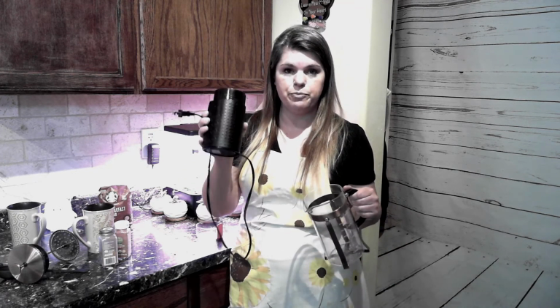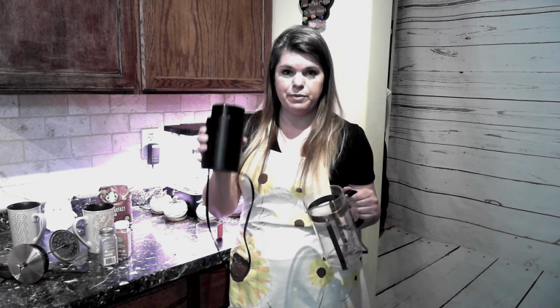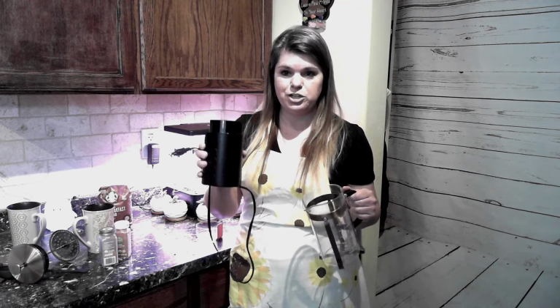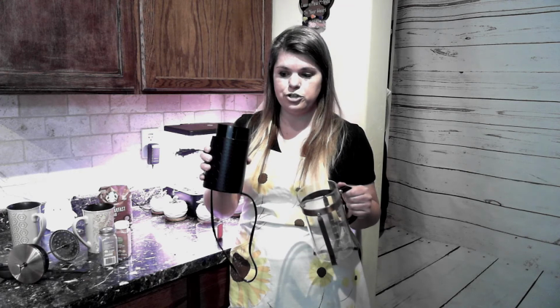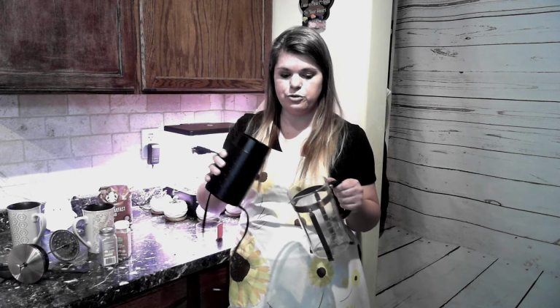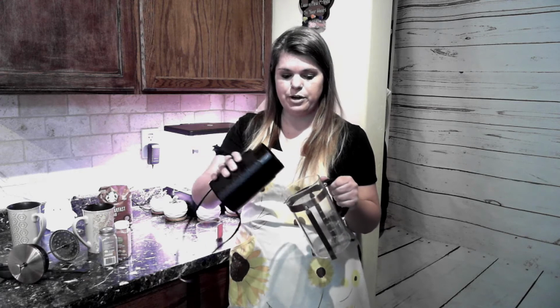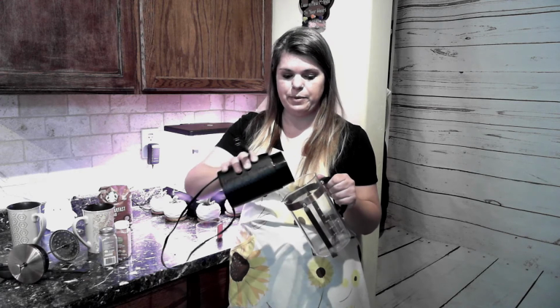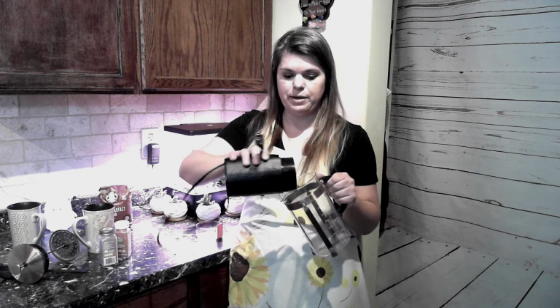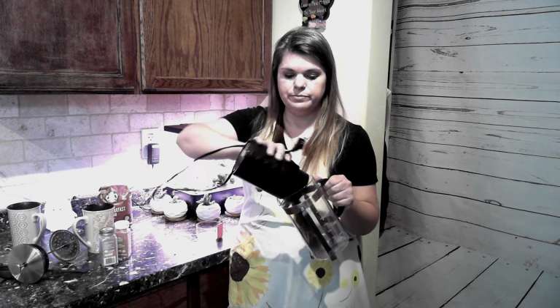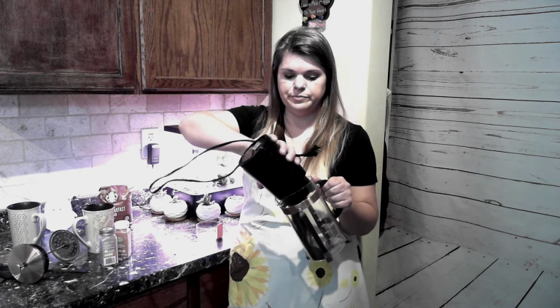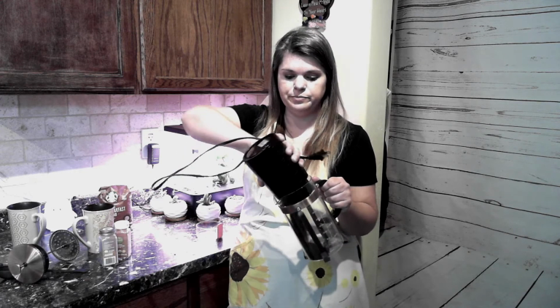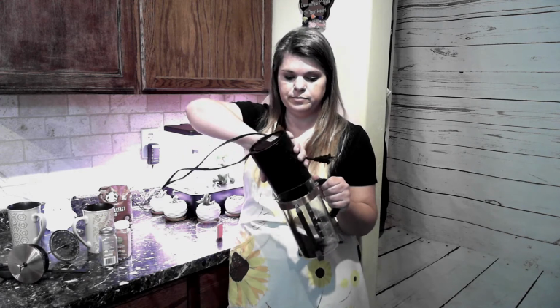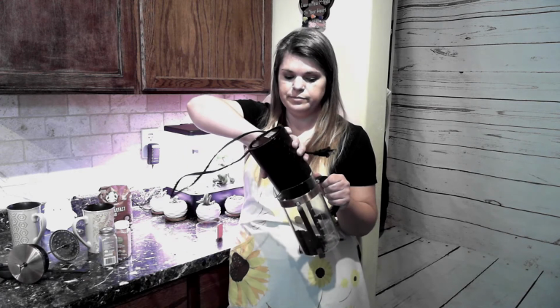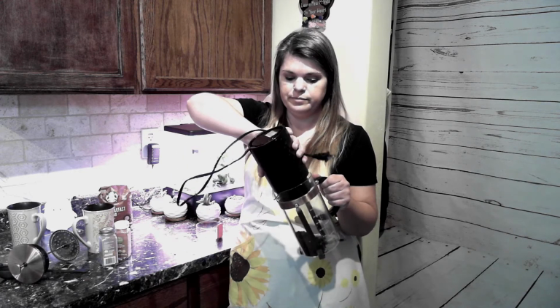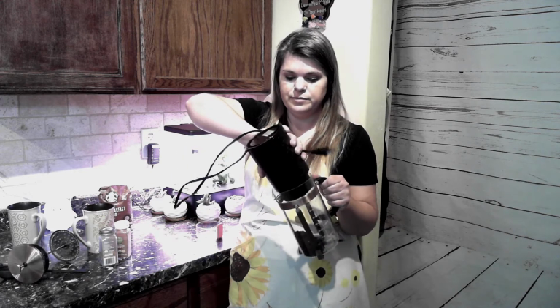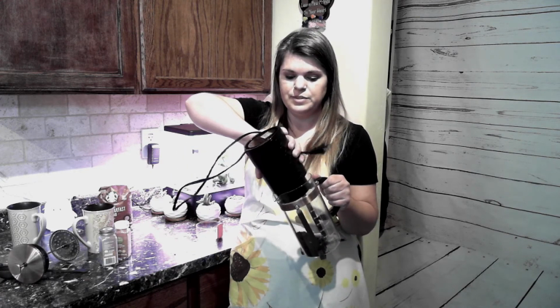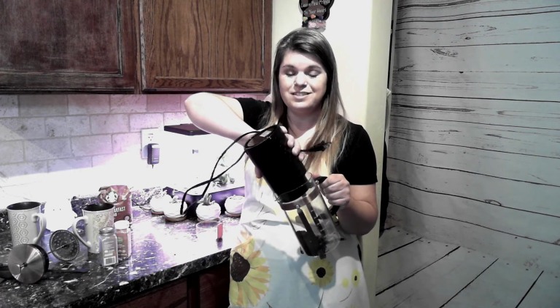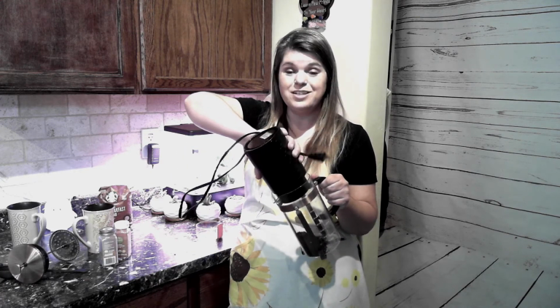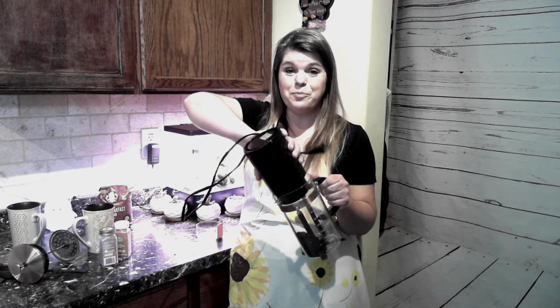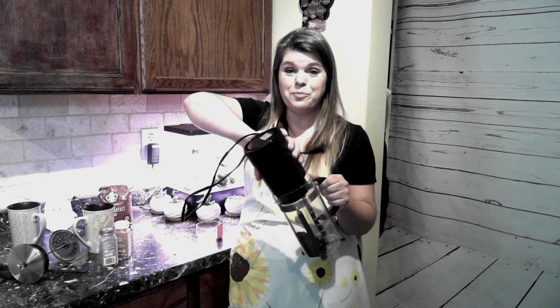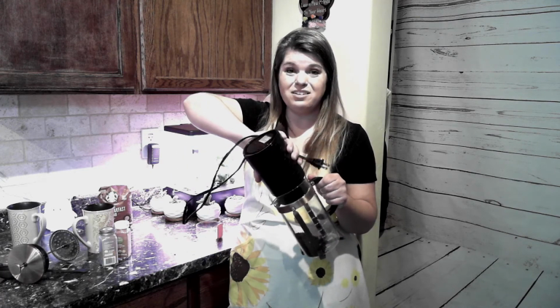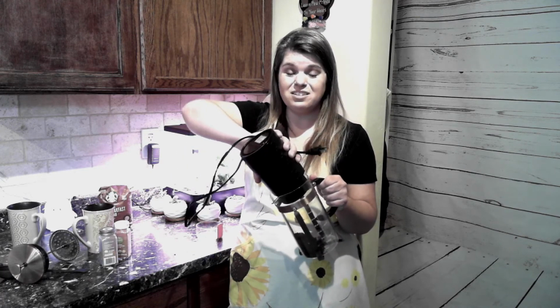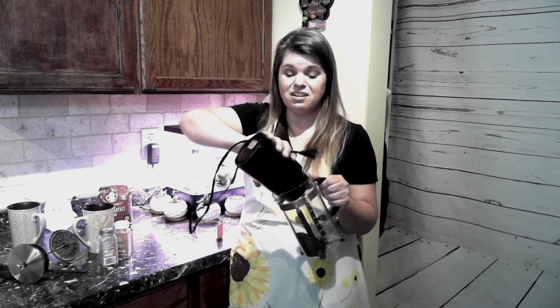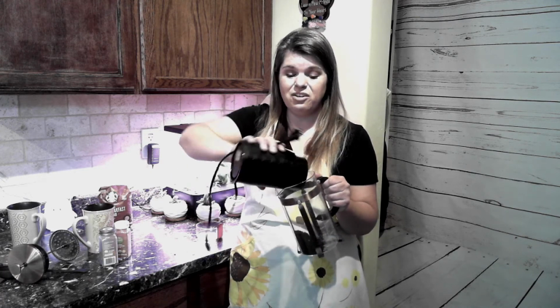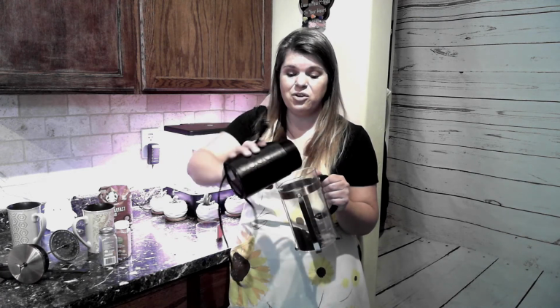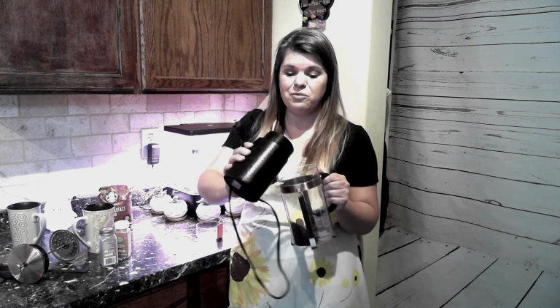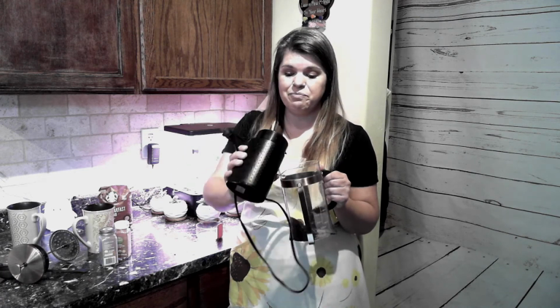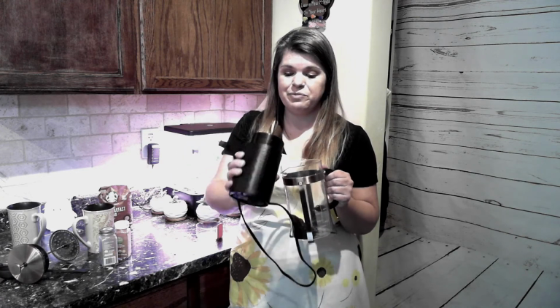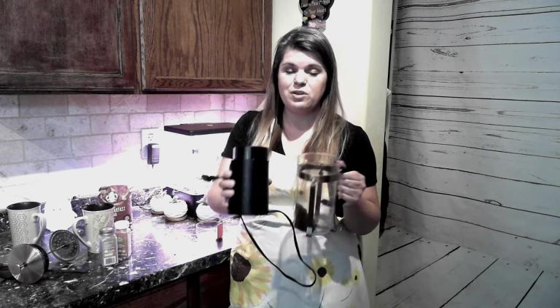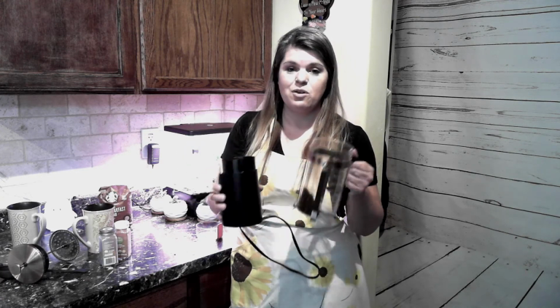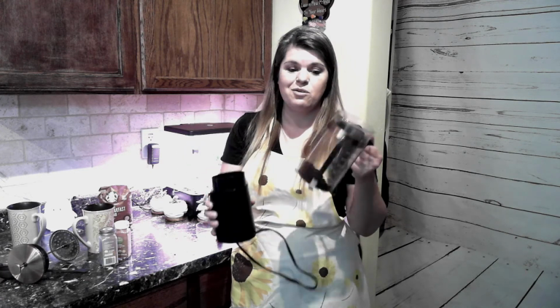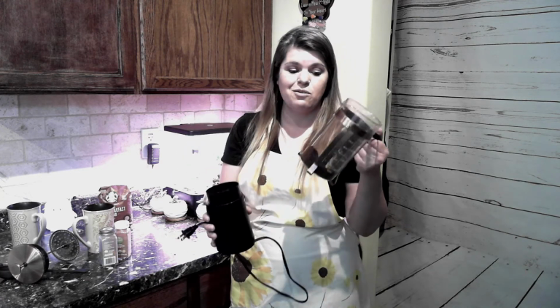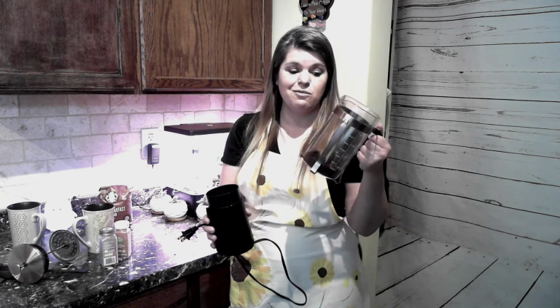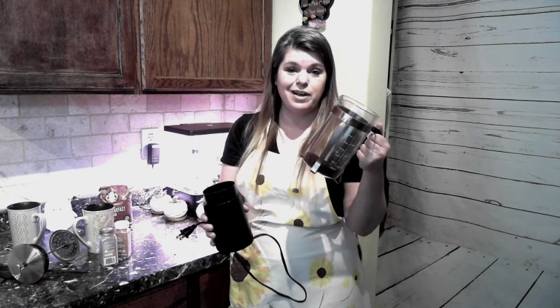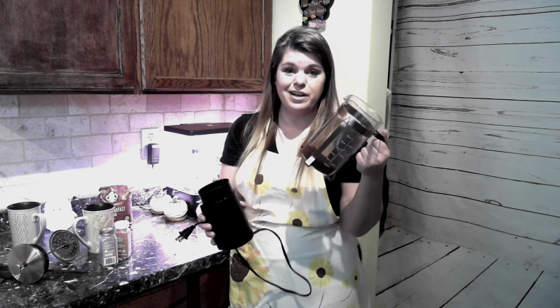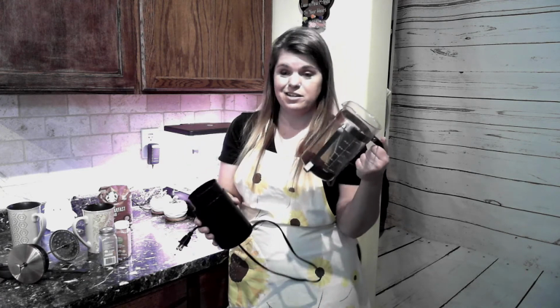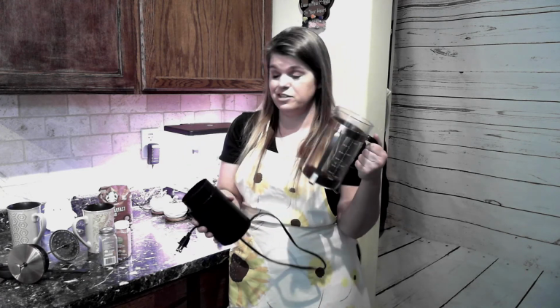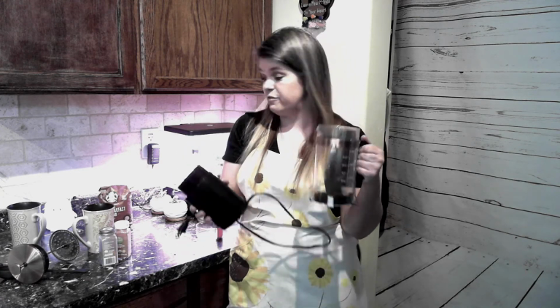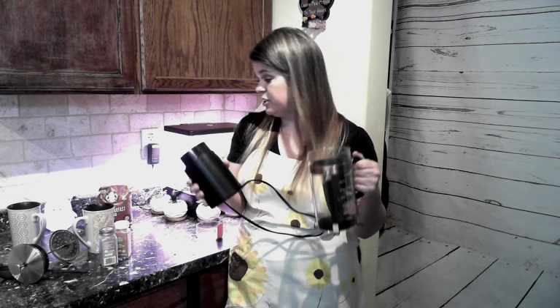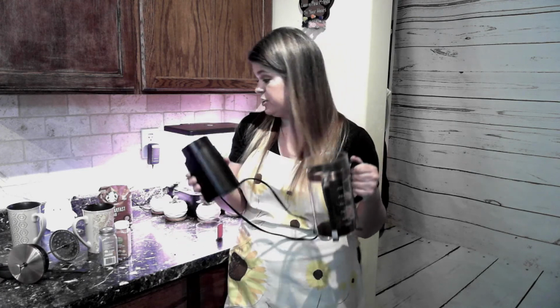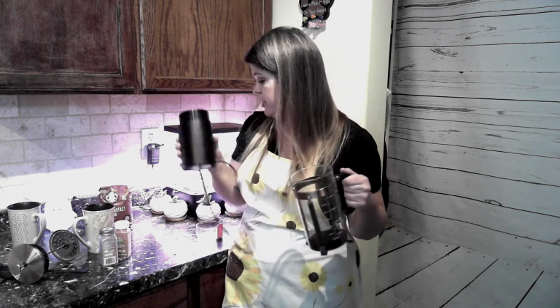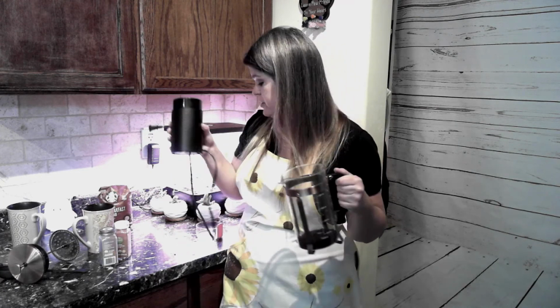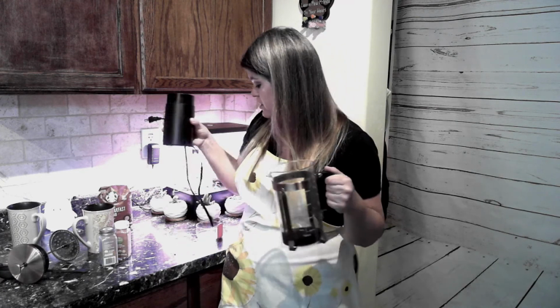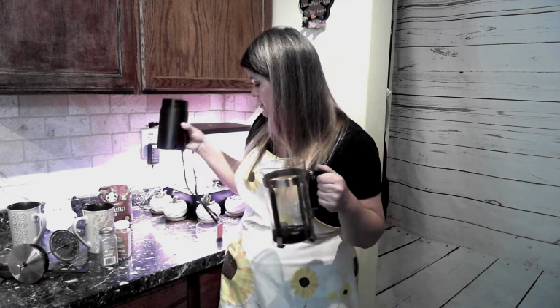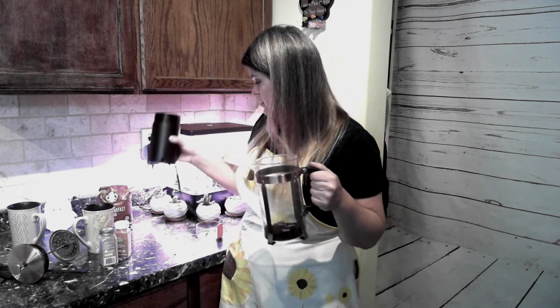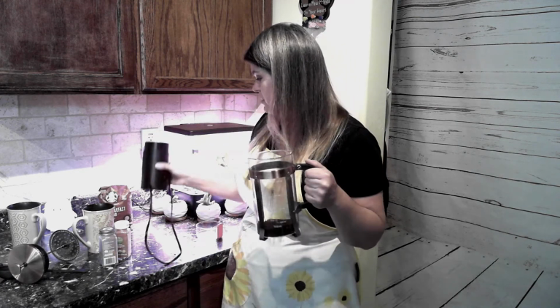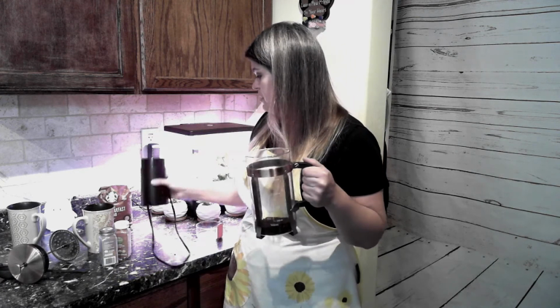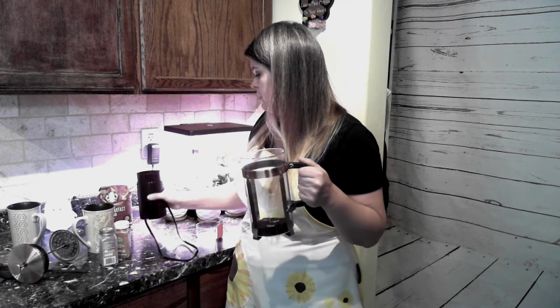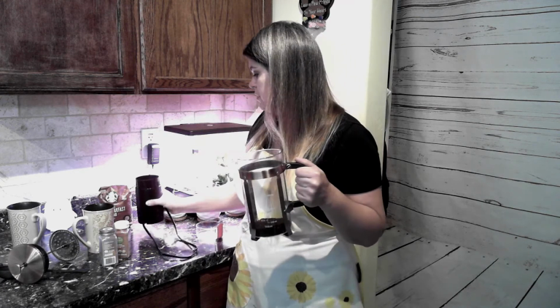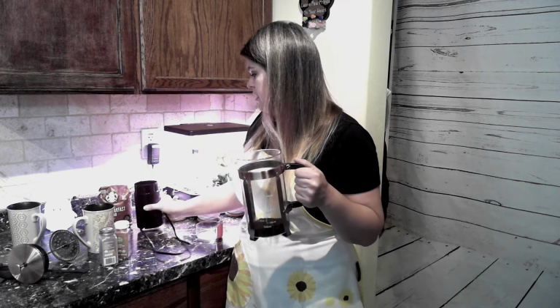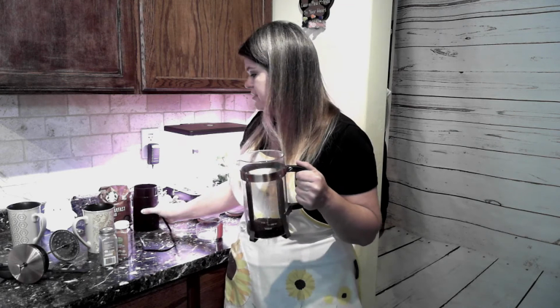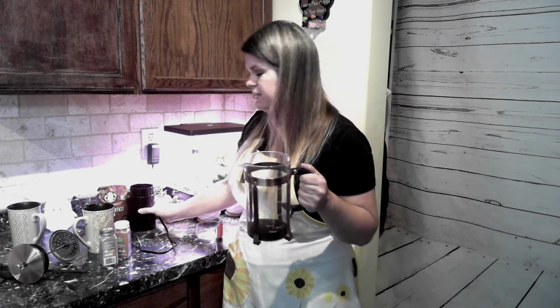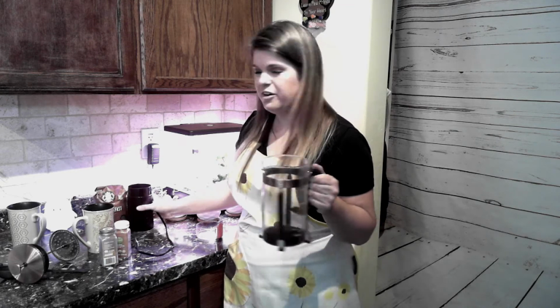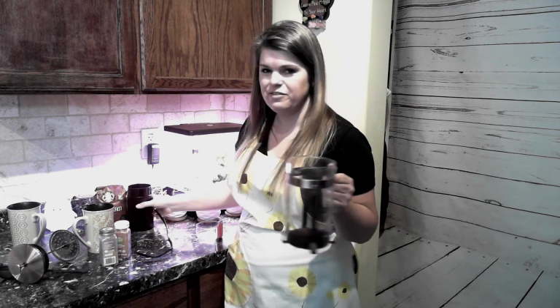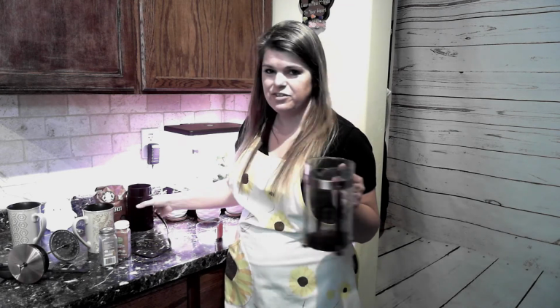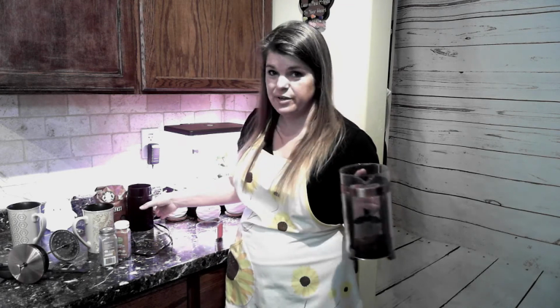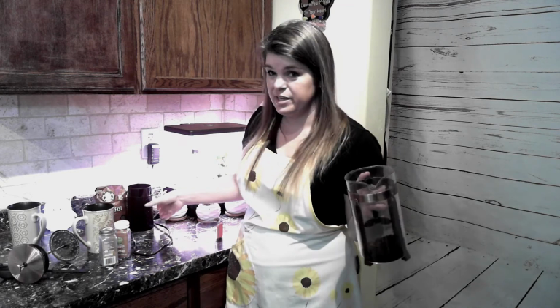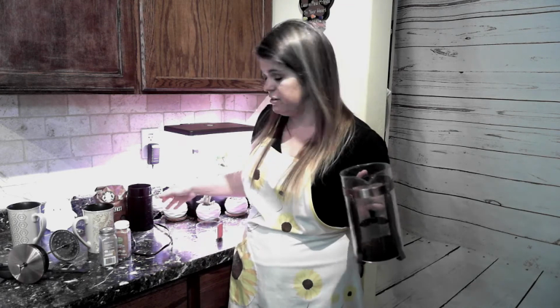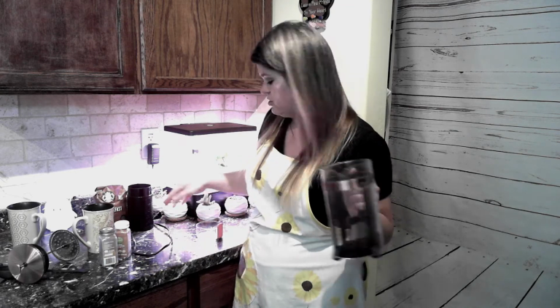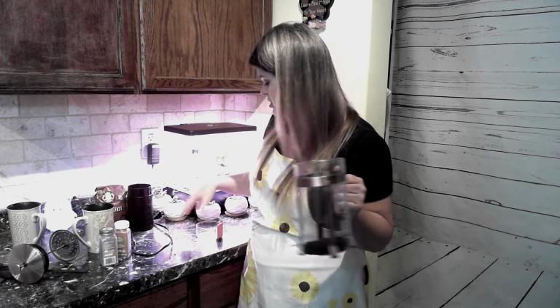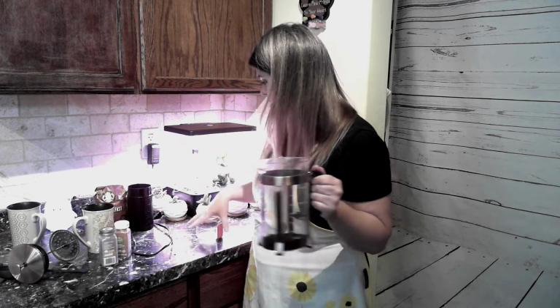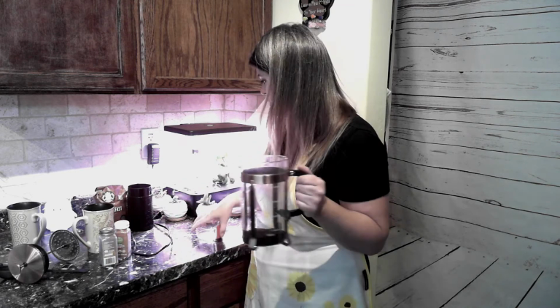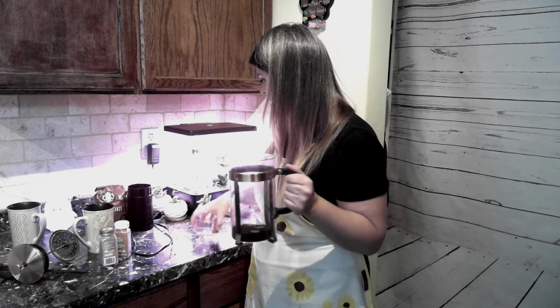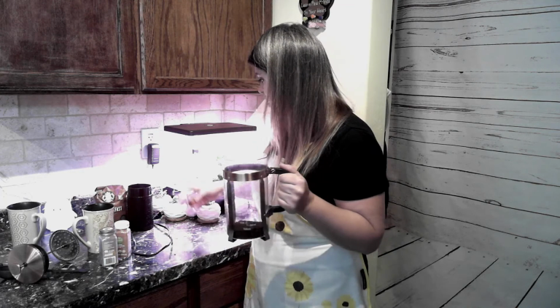Make sure you do it right away. Dump it right into your French press — you don't have to do anything else, just dump it in.